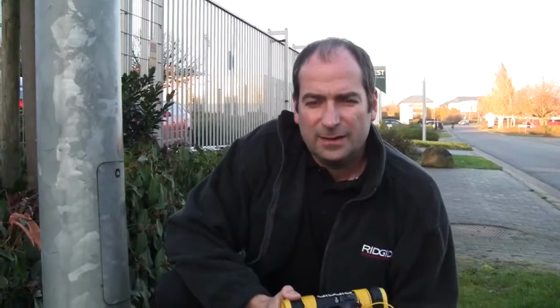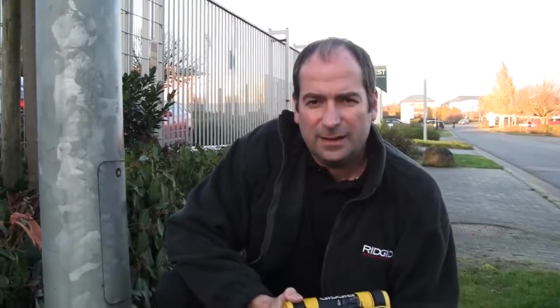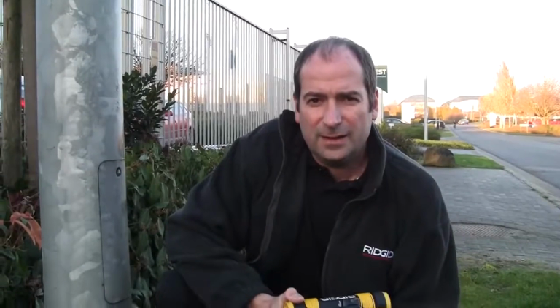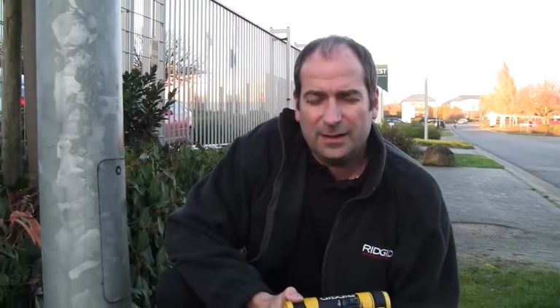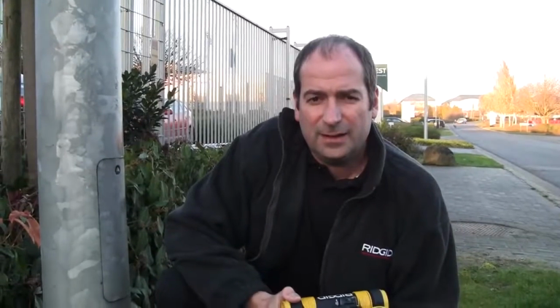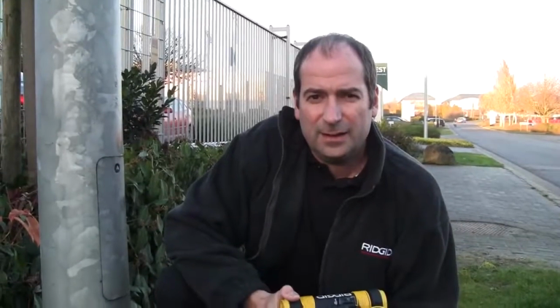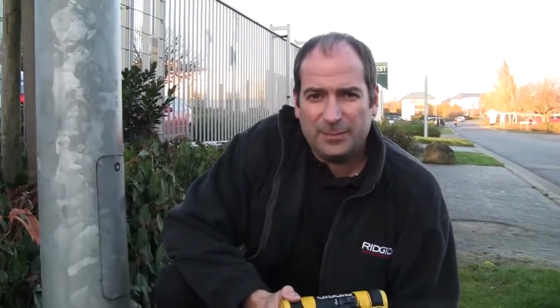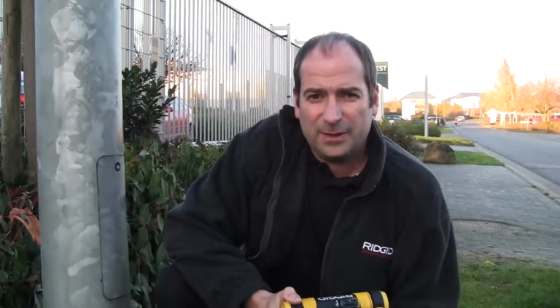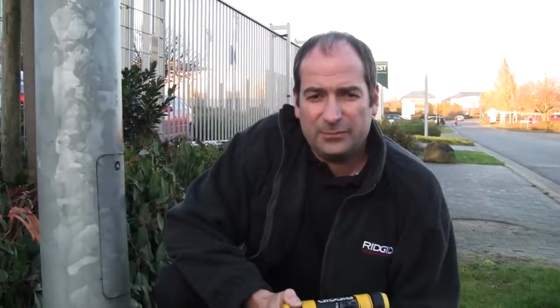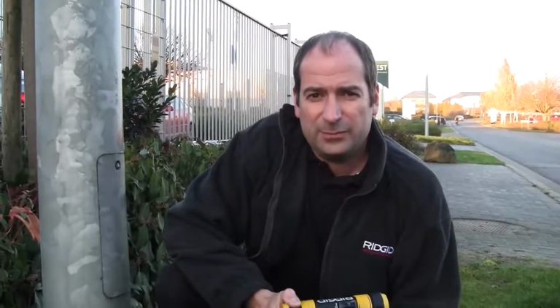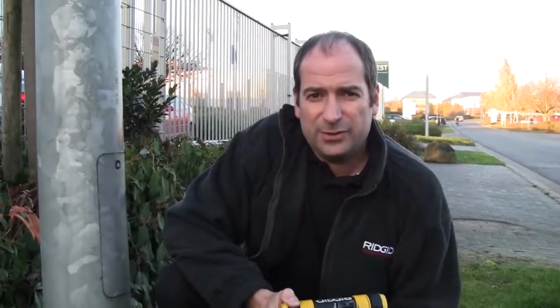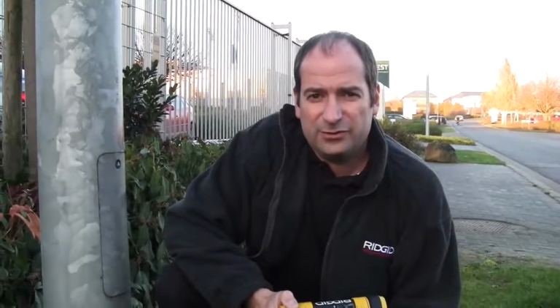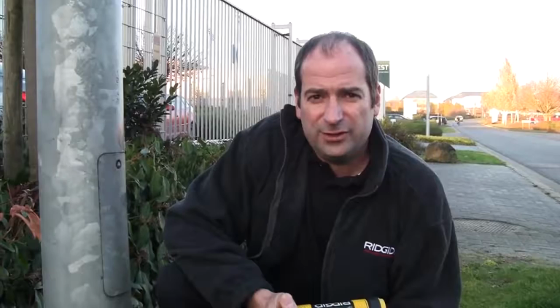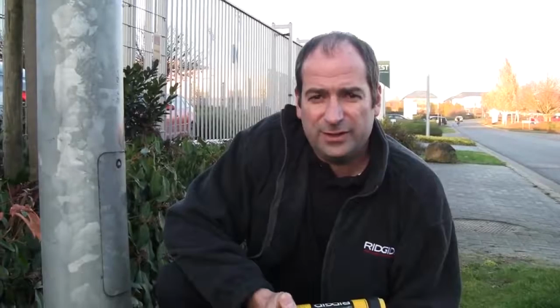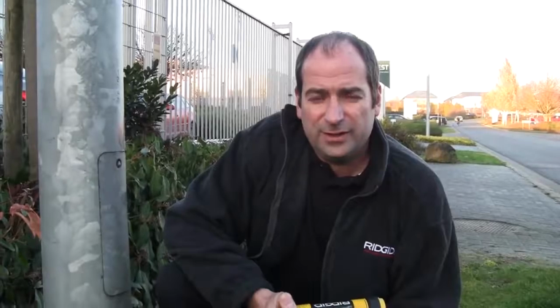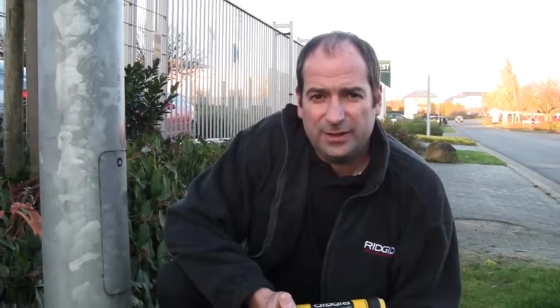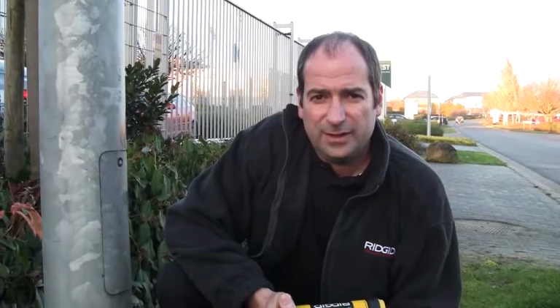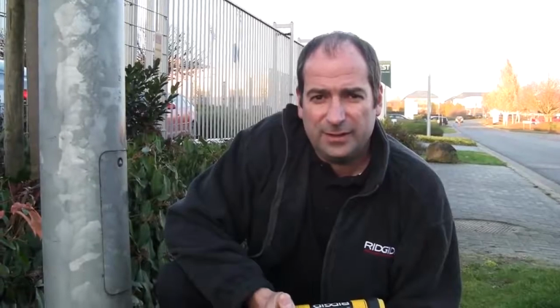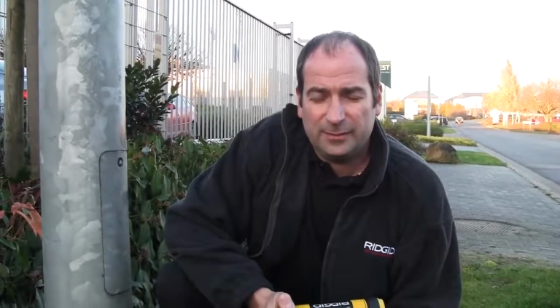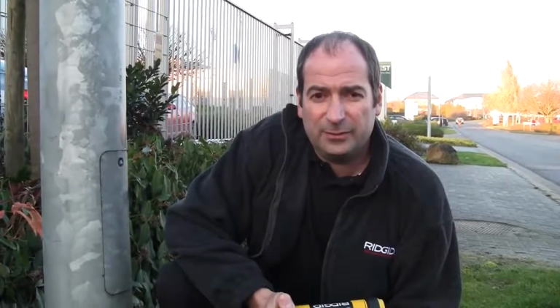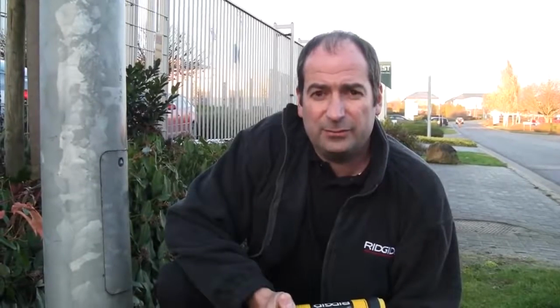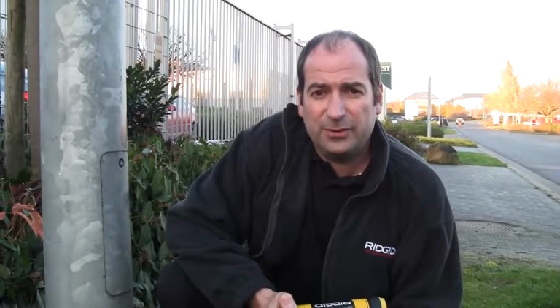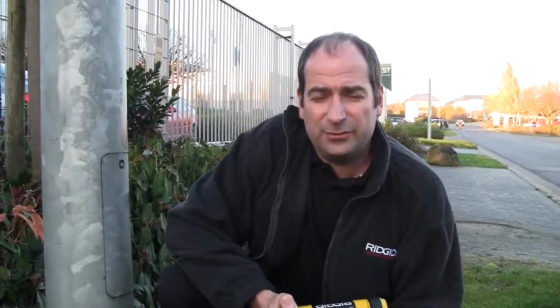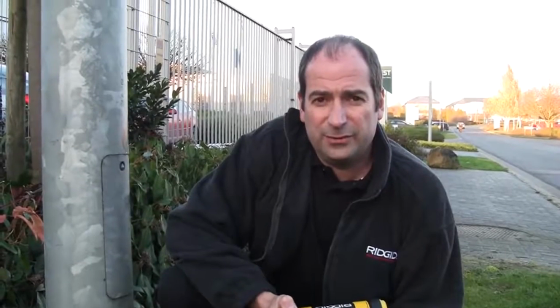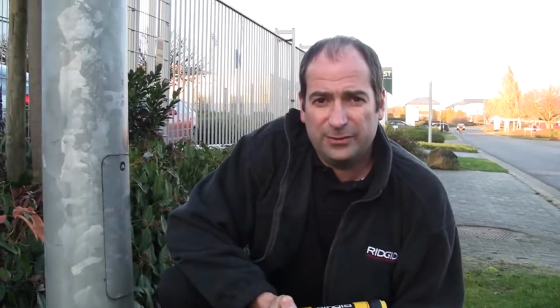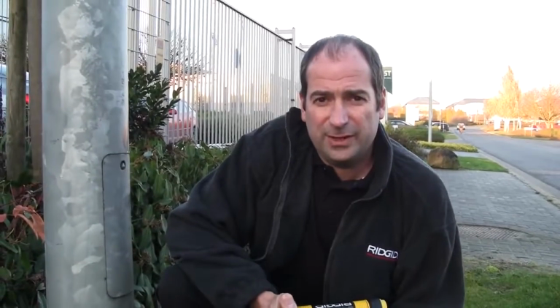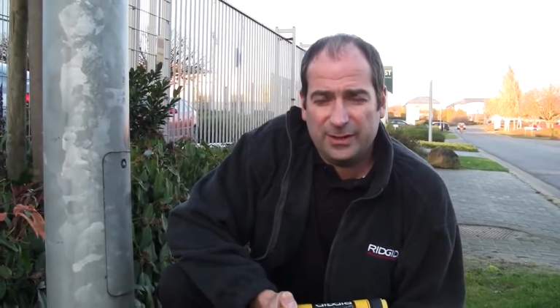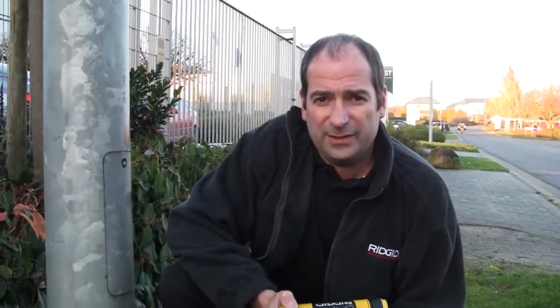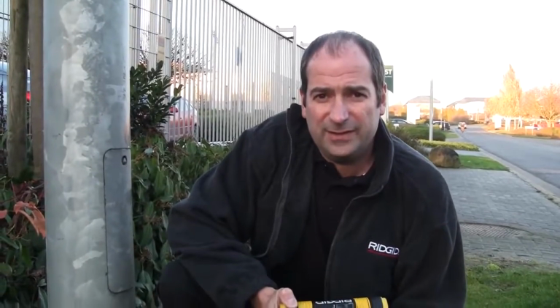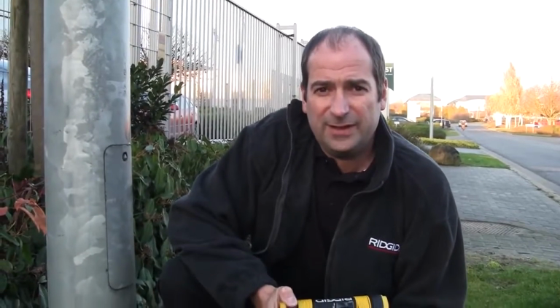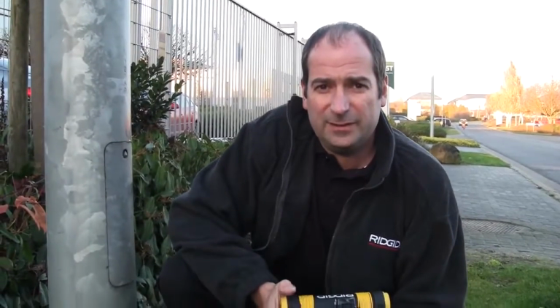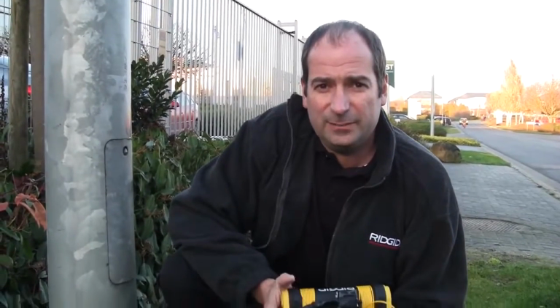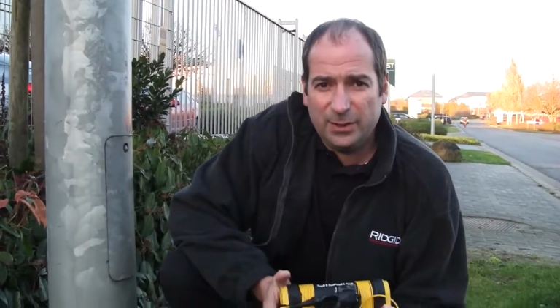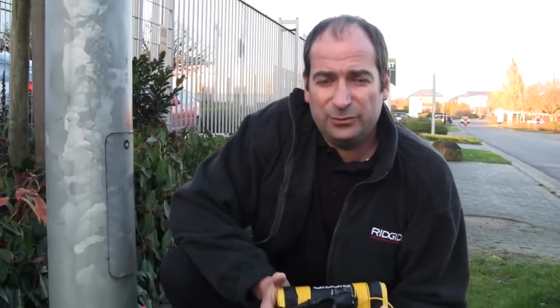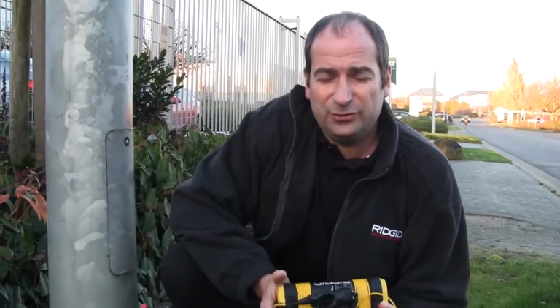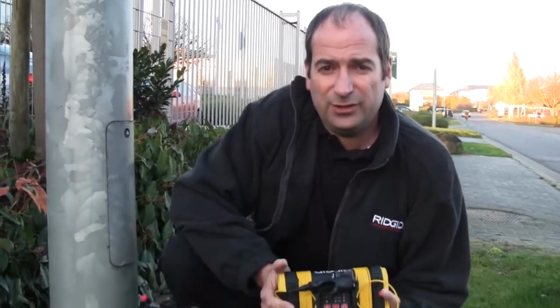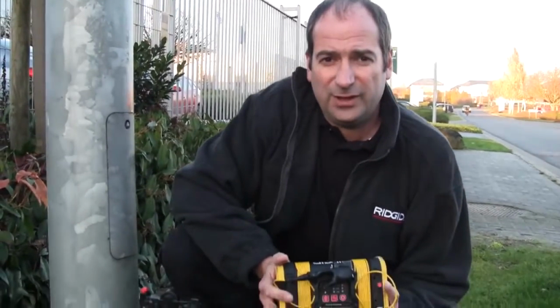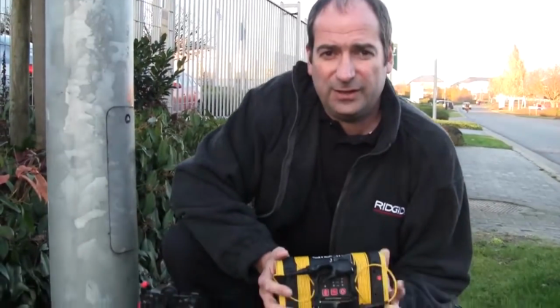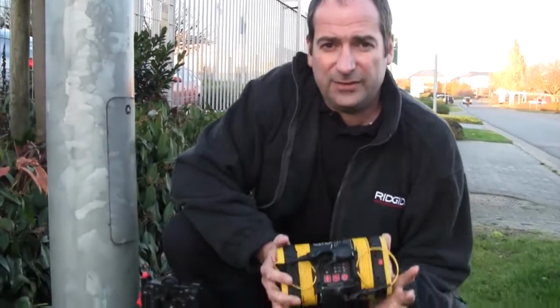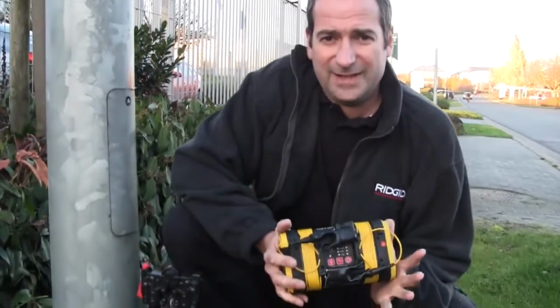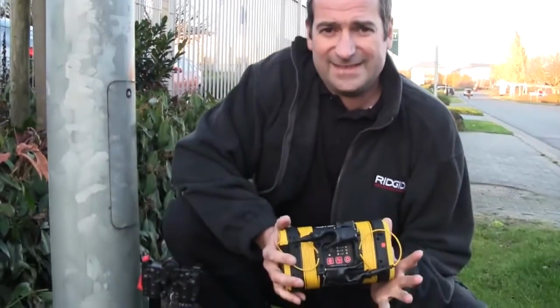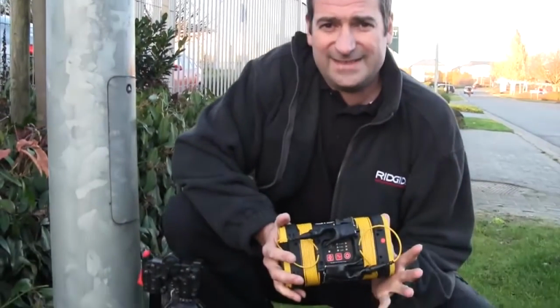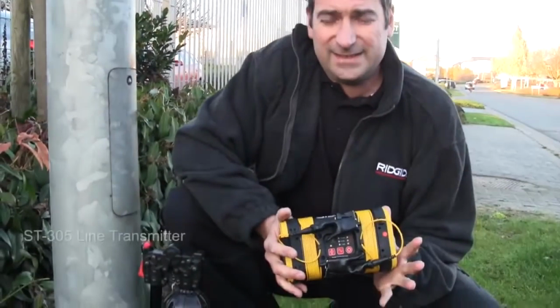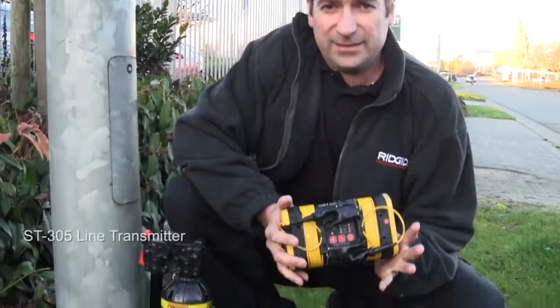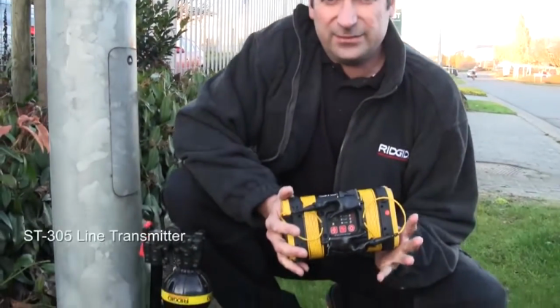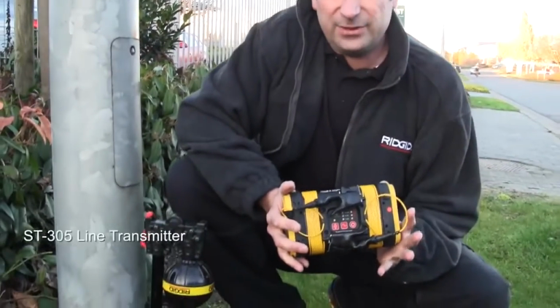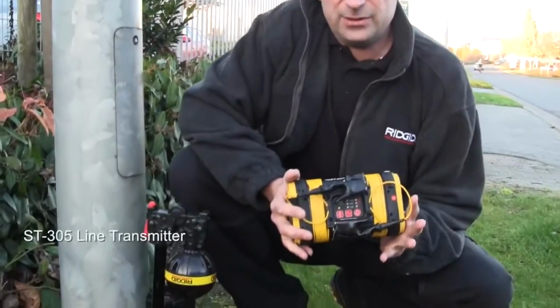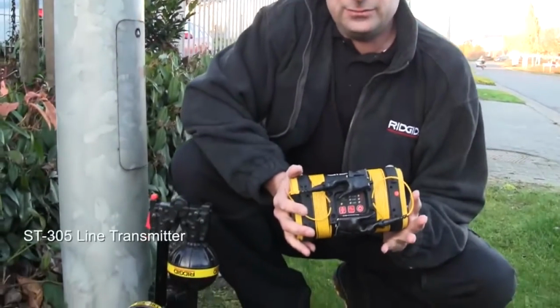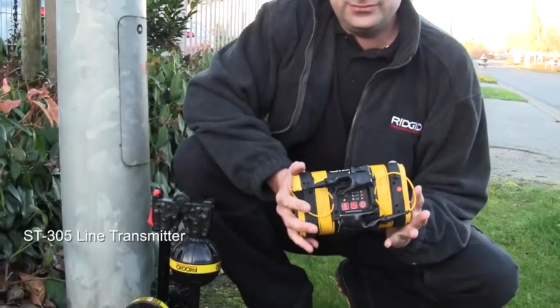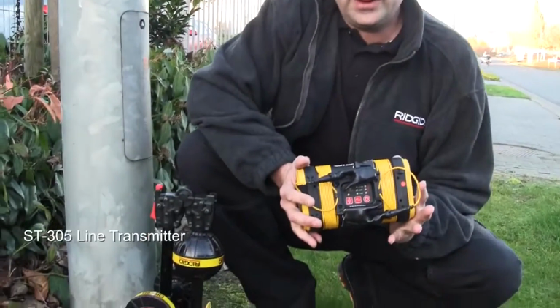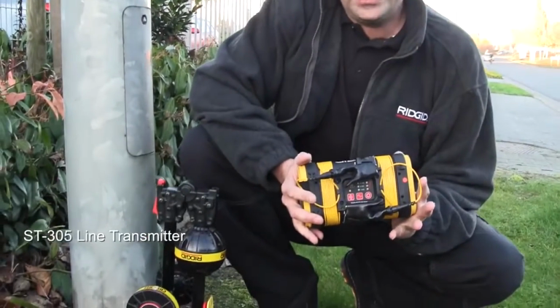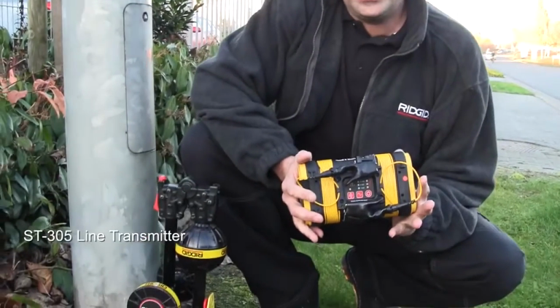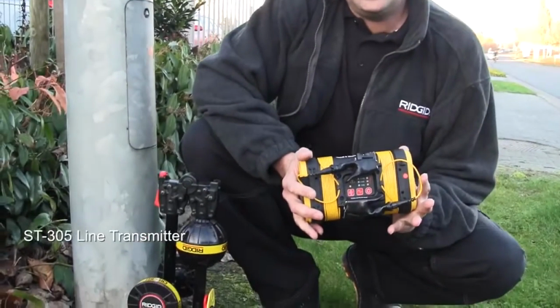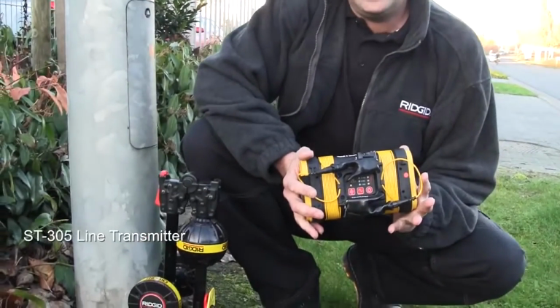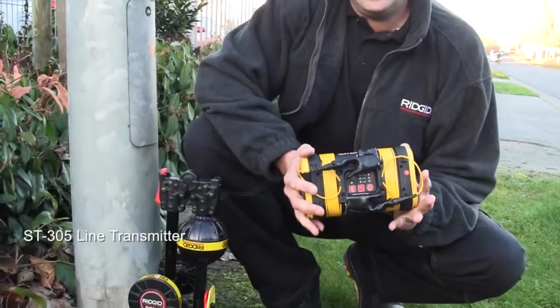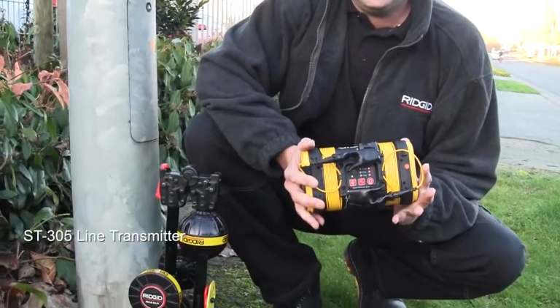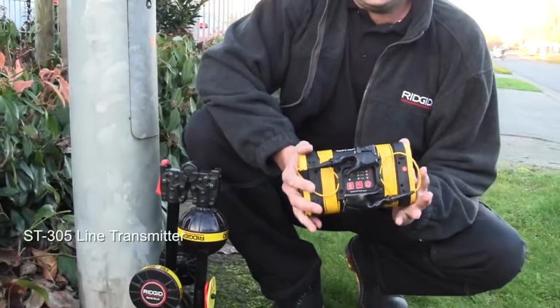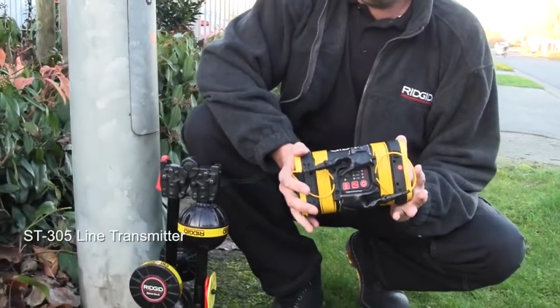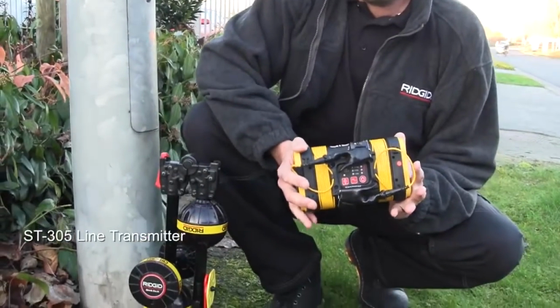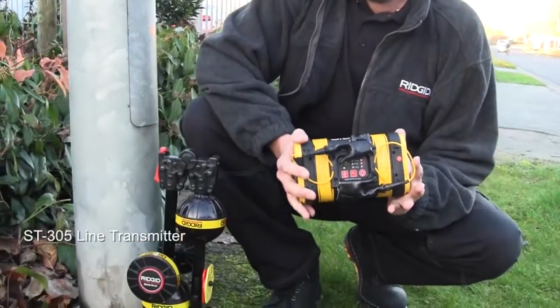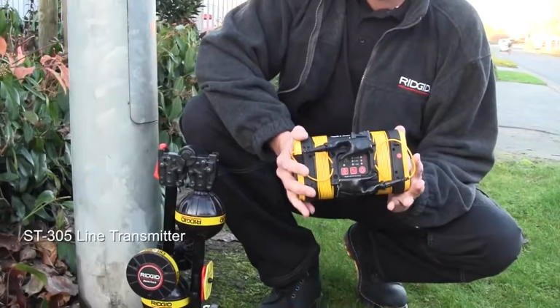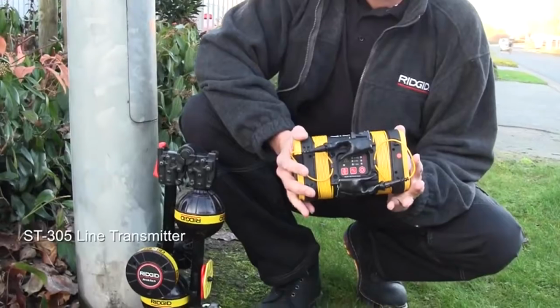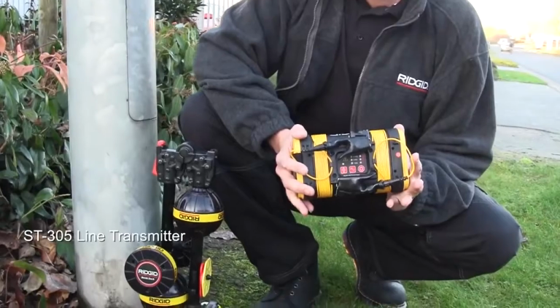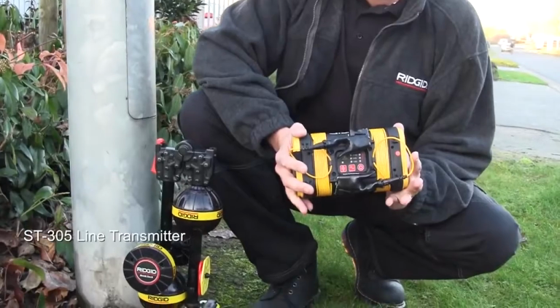Hi, I'm Mike from RIDGID and I'm going to run through how to get the most out of the ST305 line transmitter.